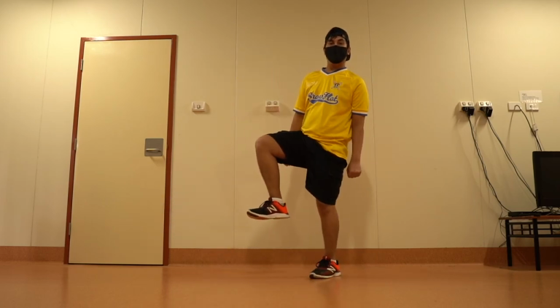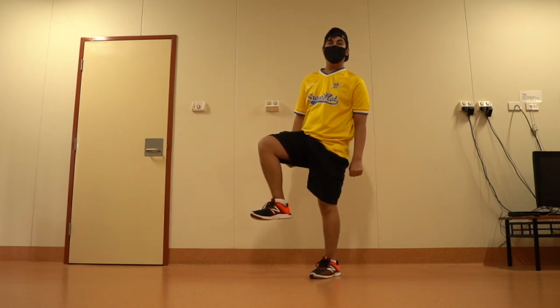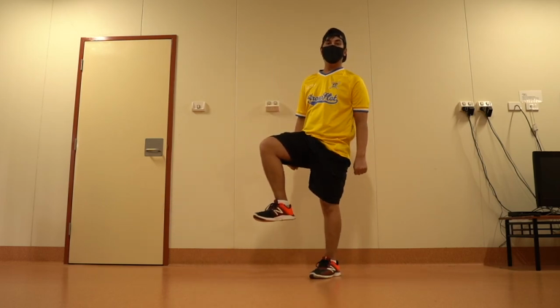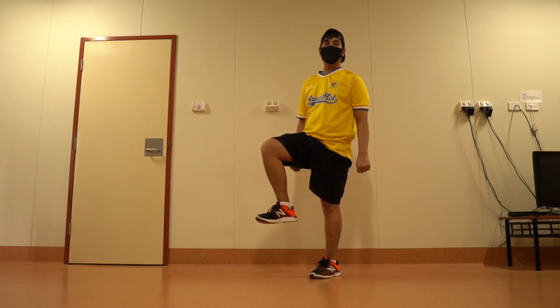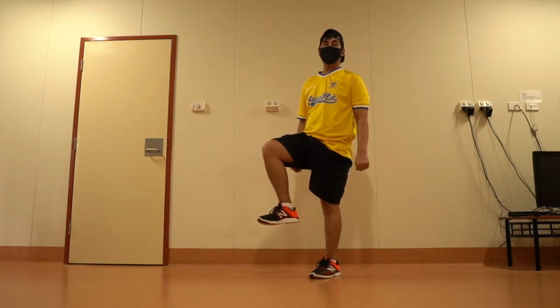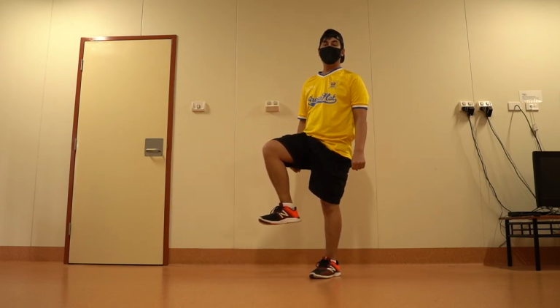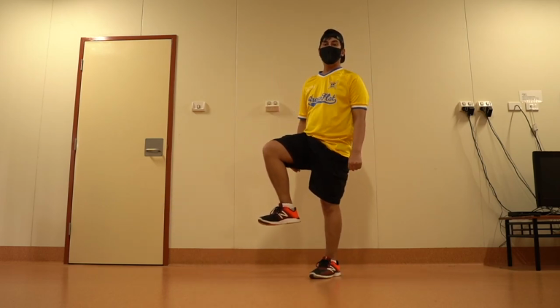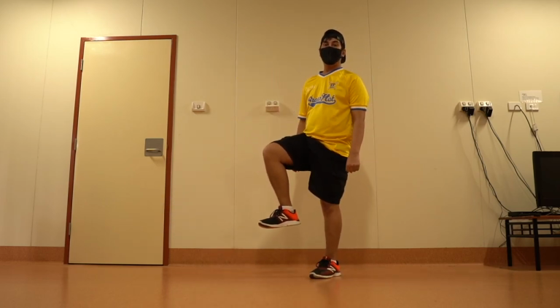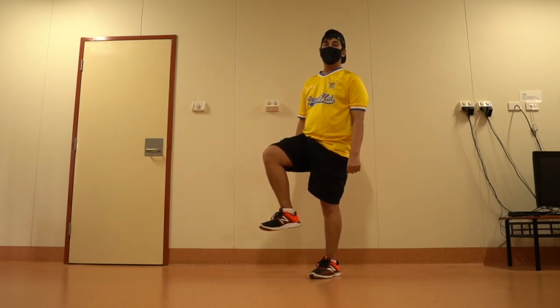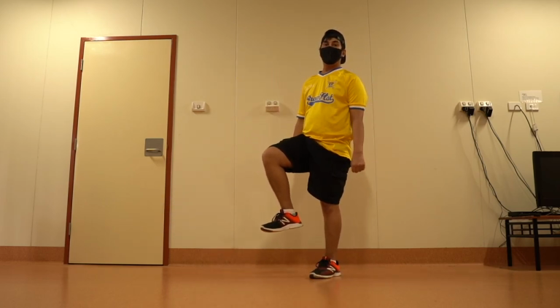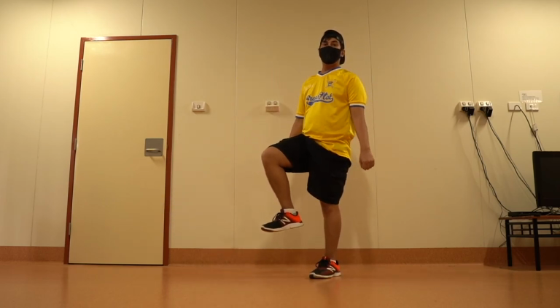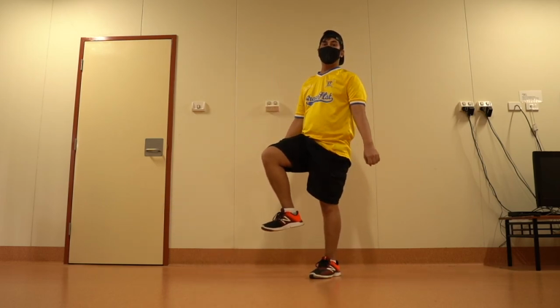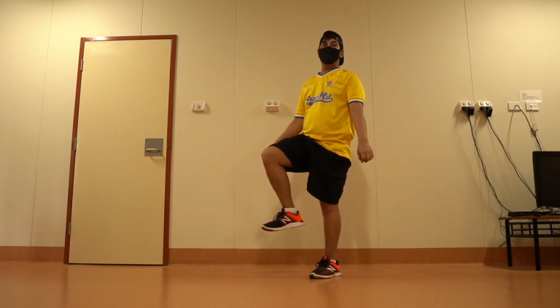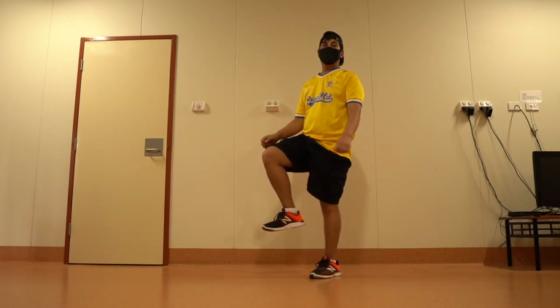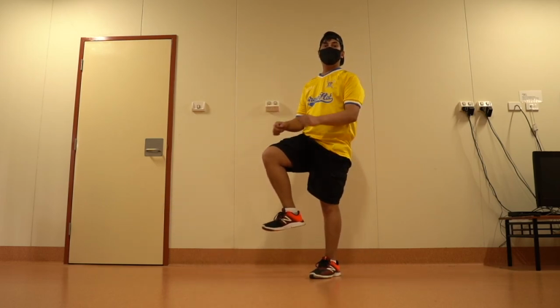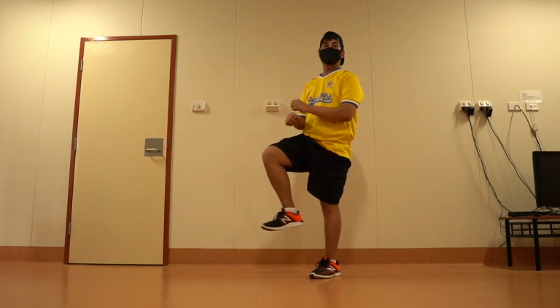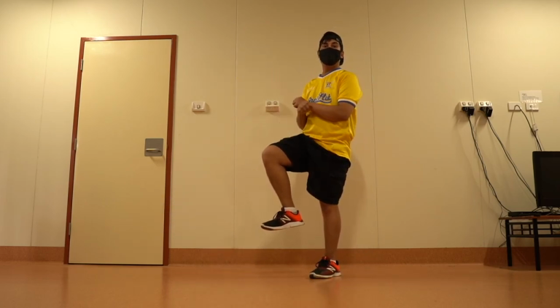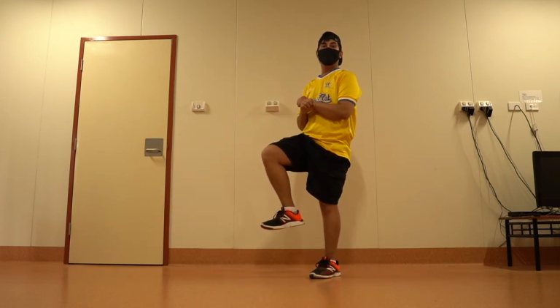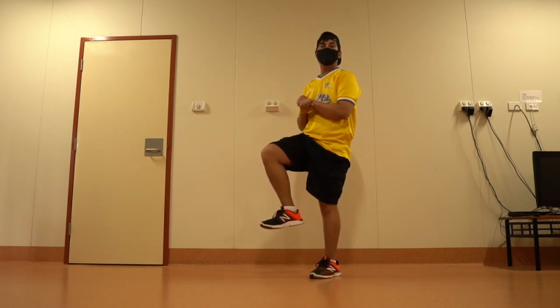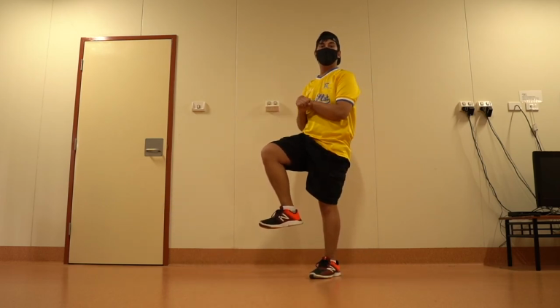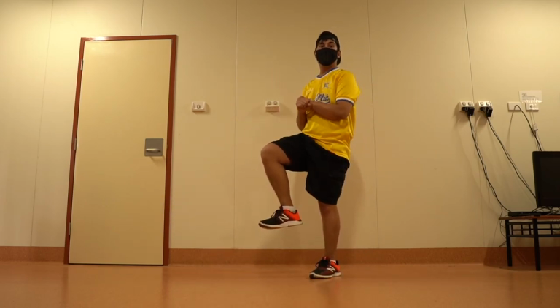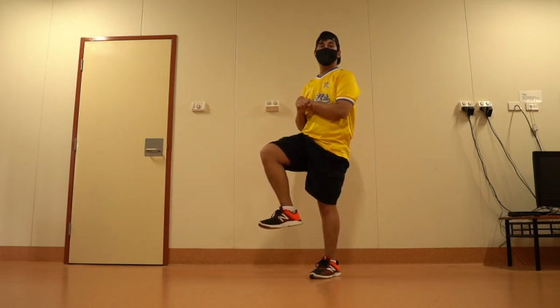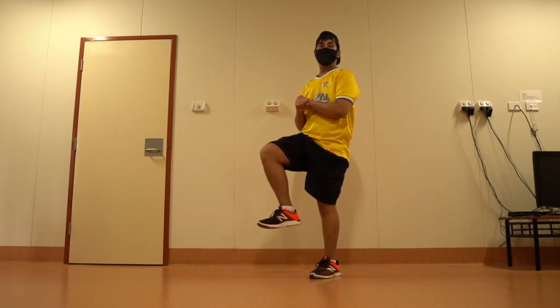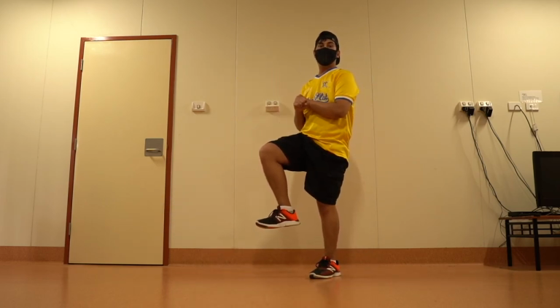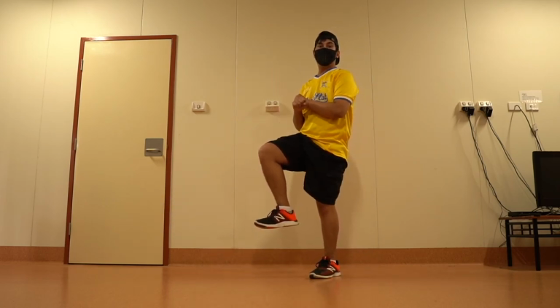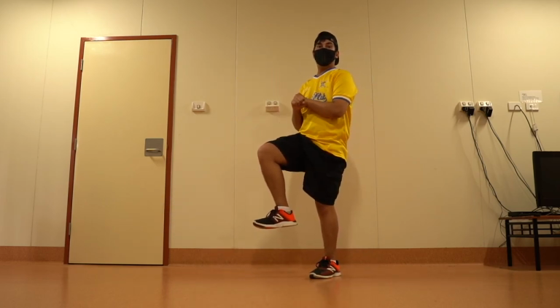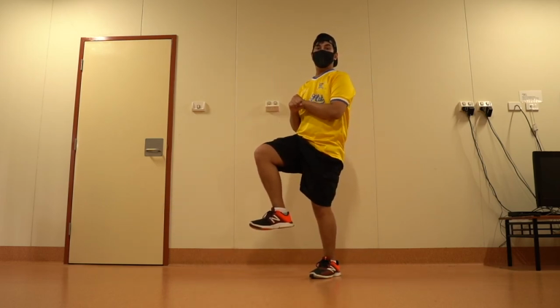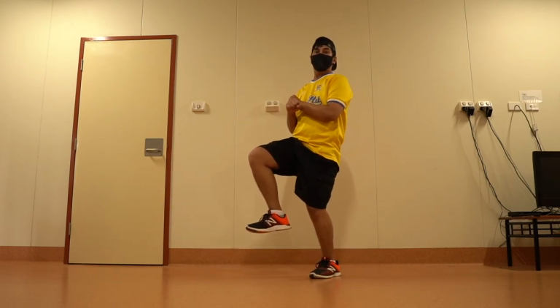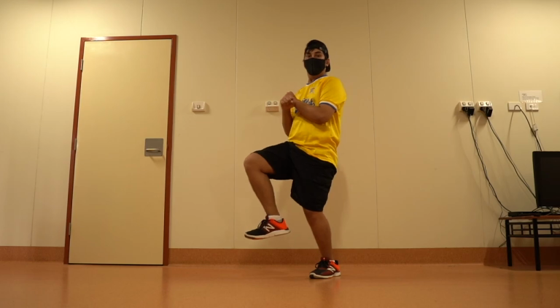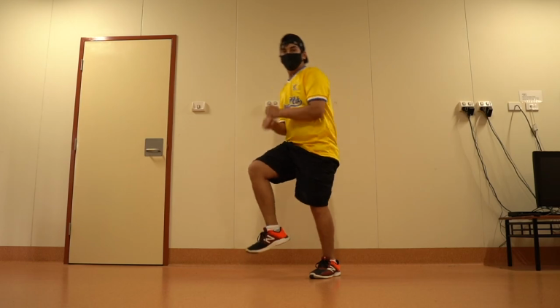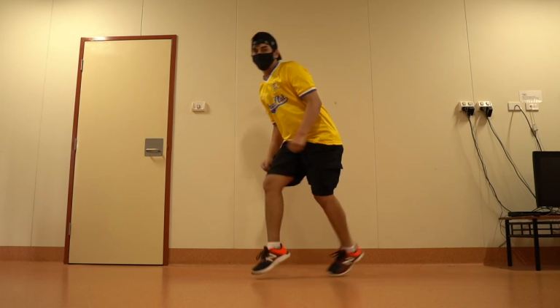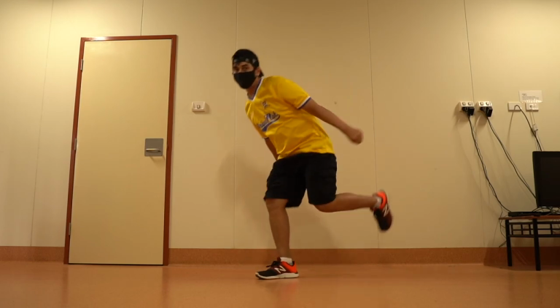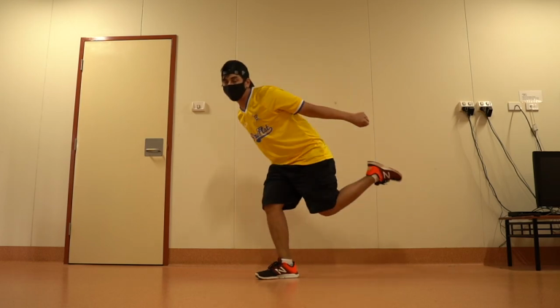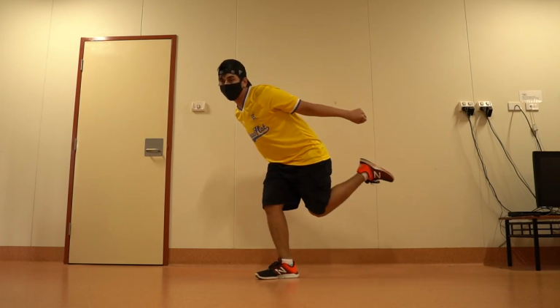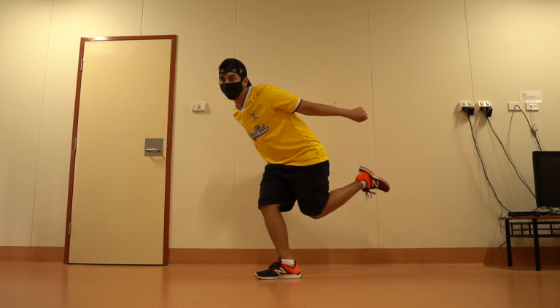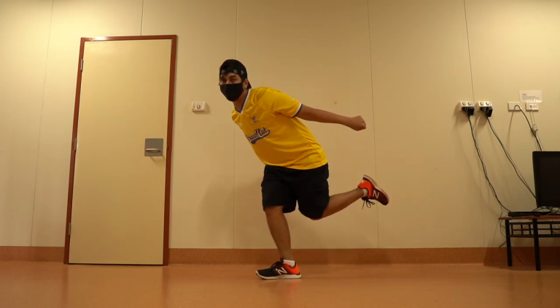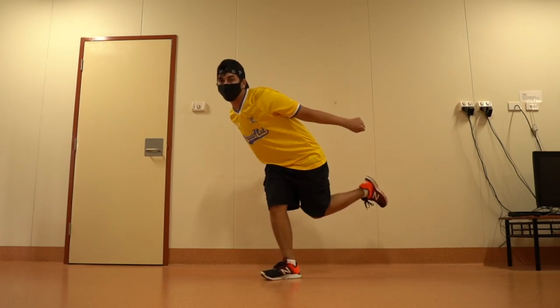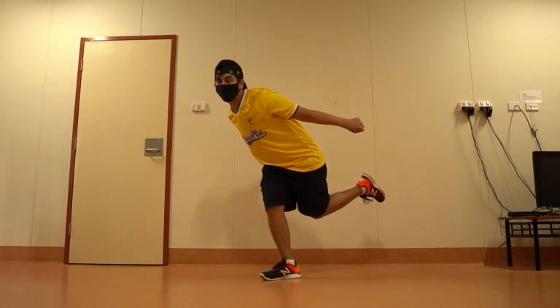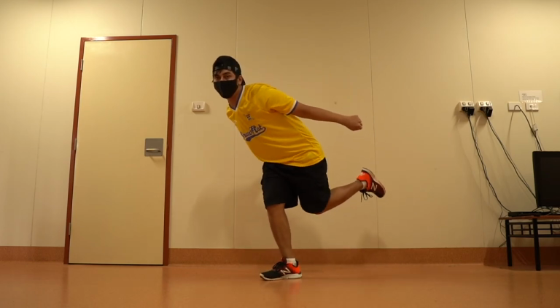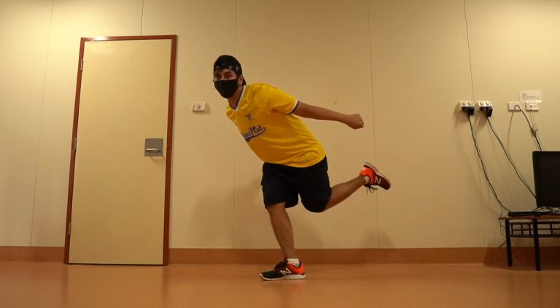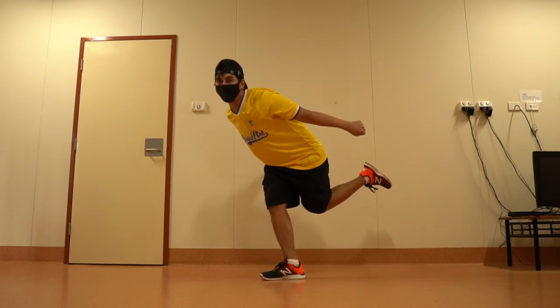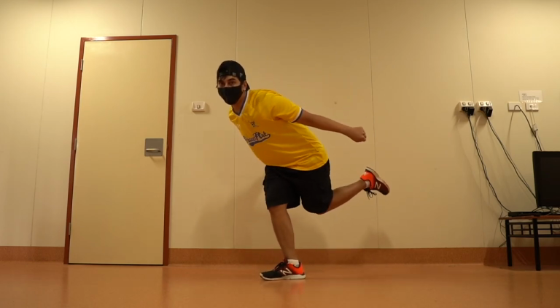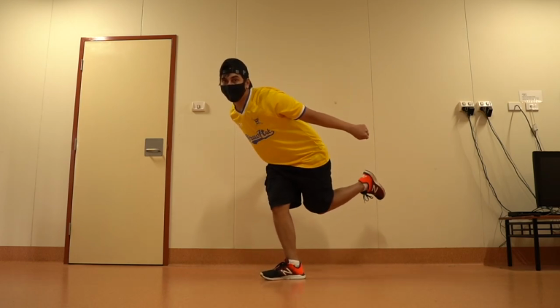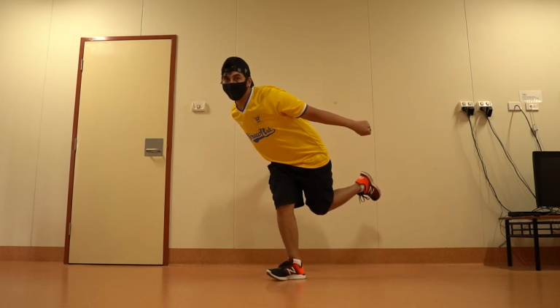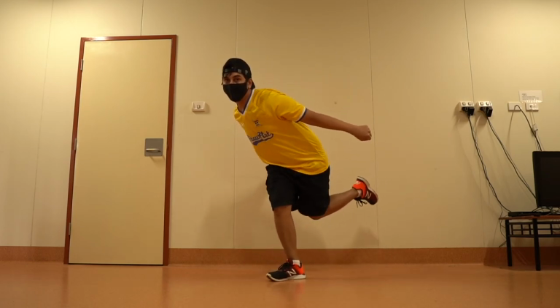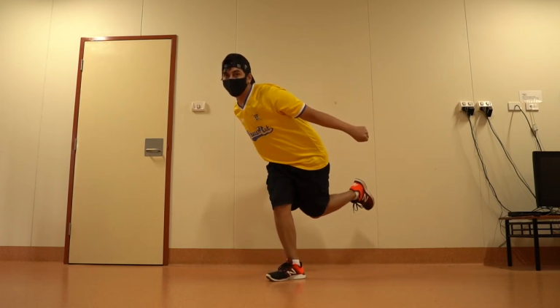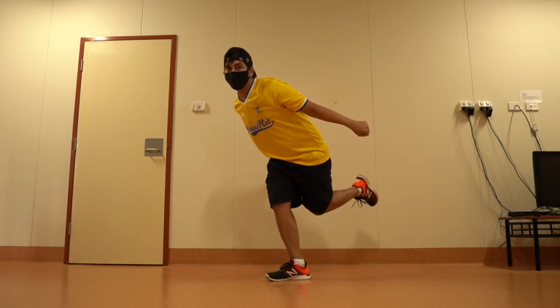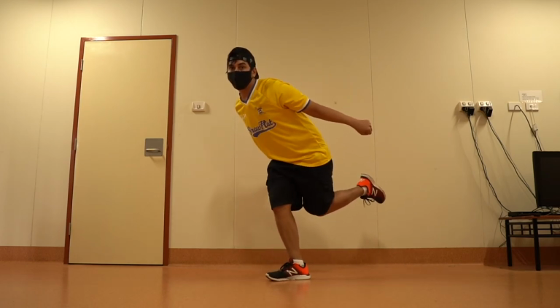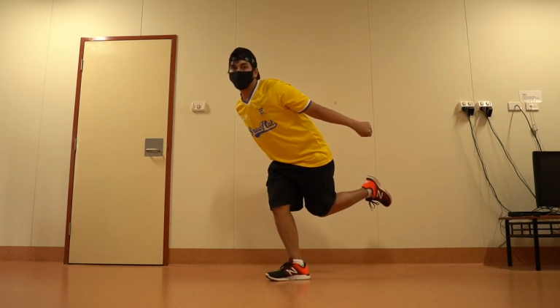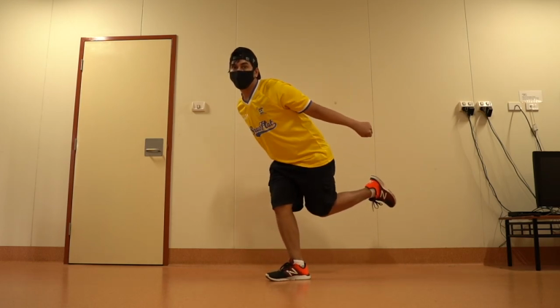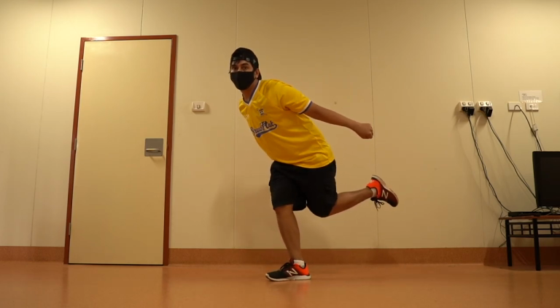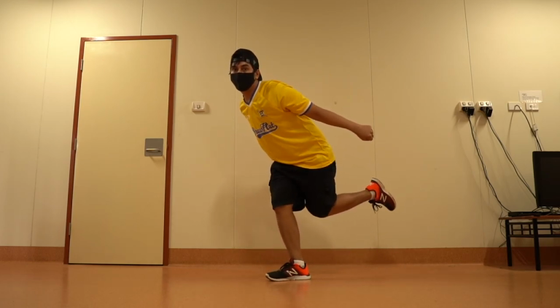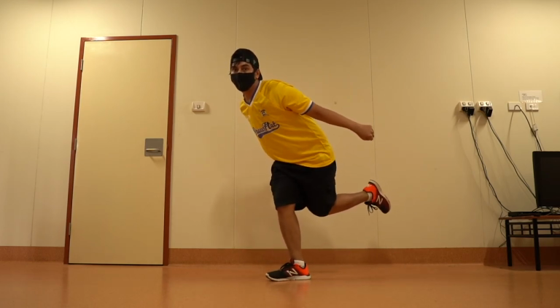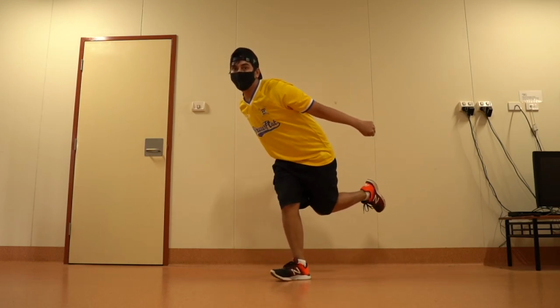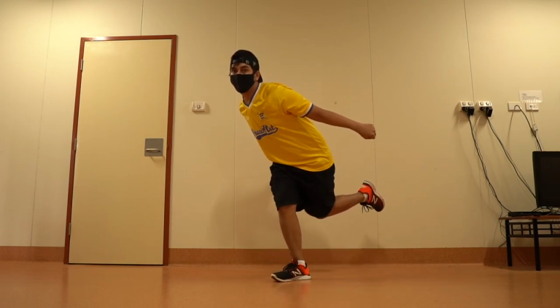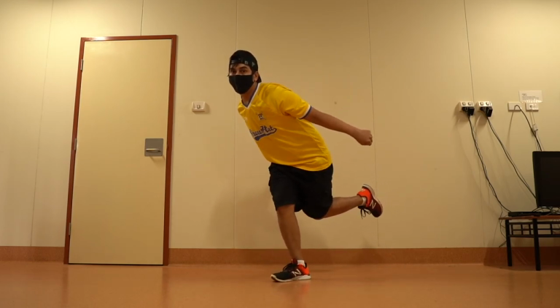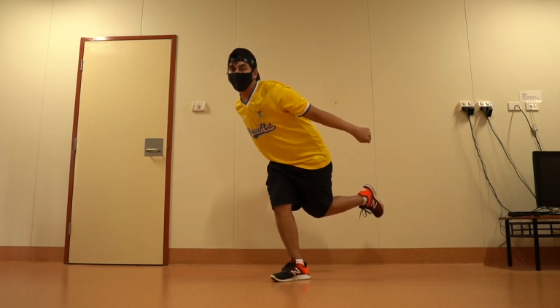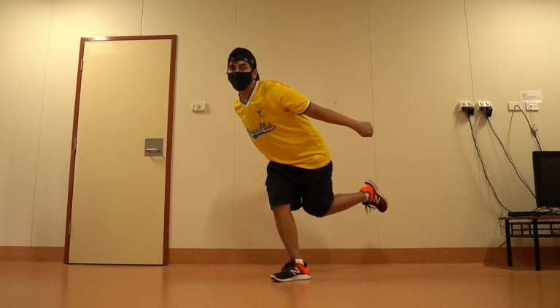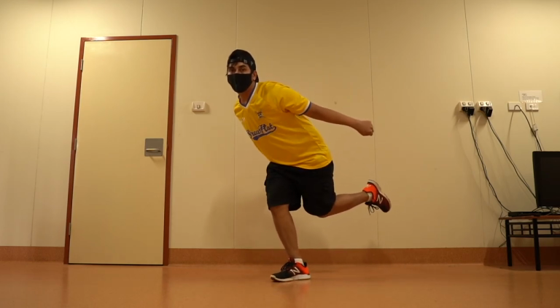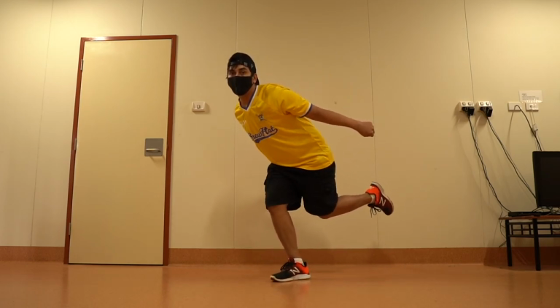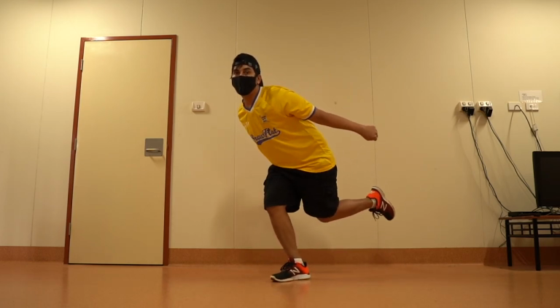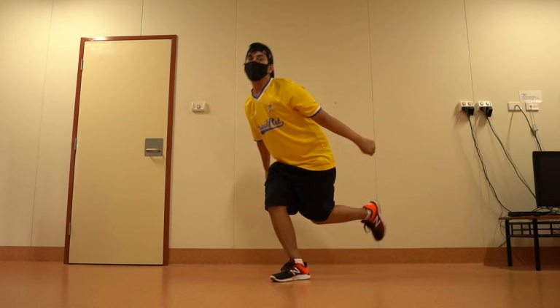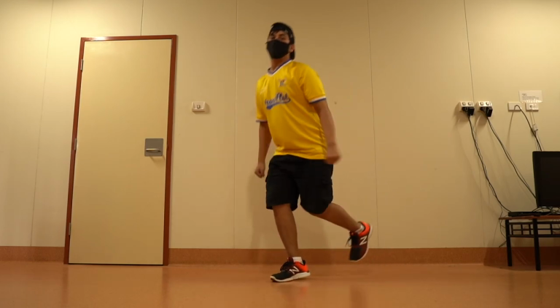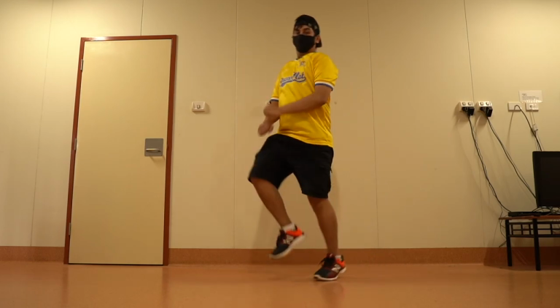For your hands, open them as you step forward, and cross your hands when you step backward.